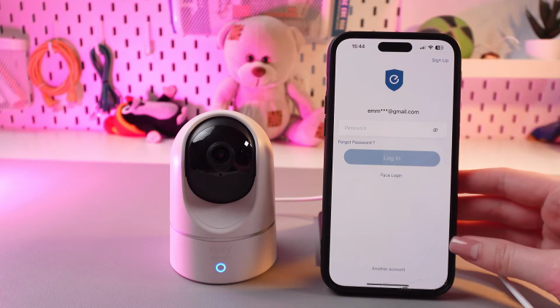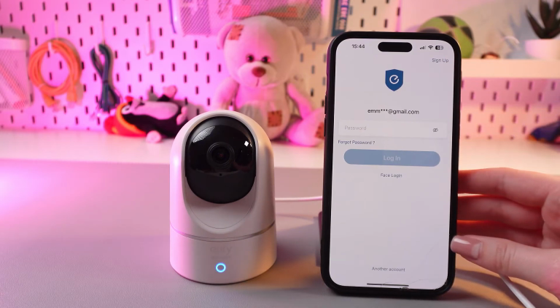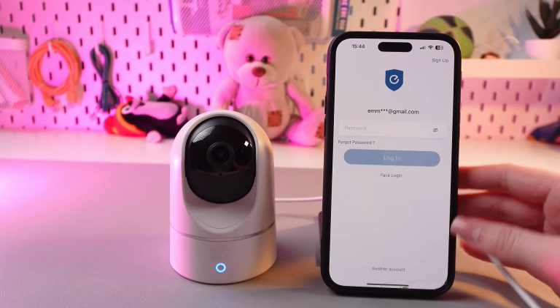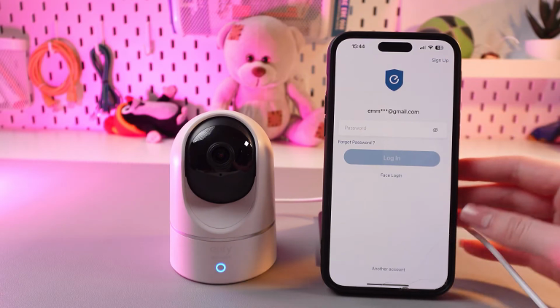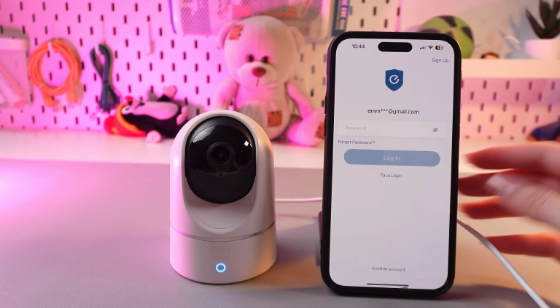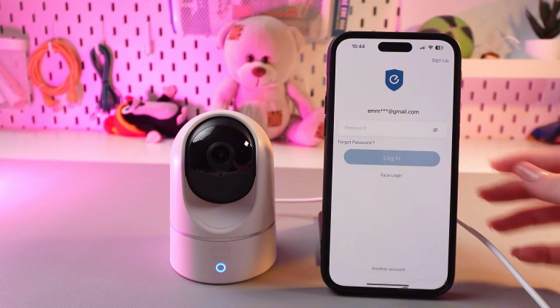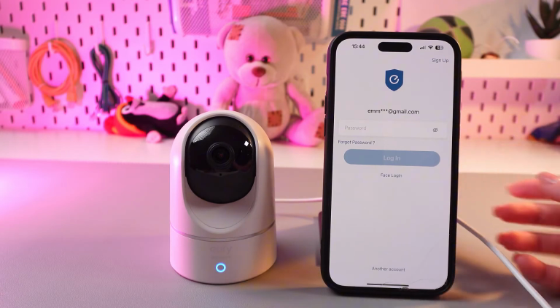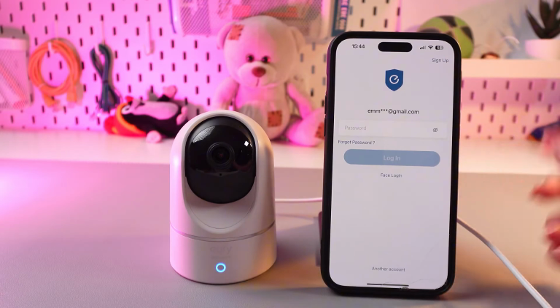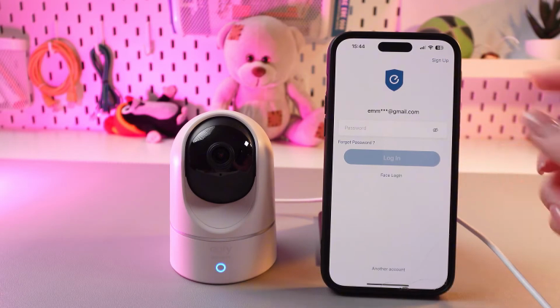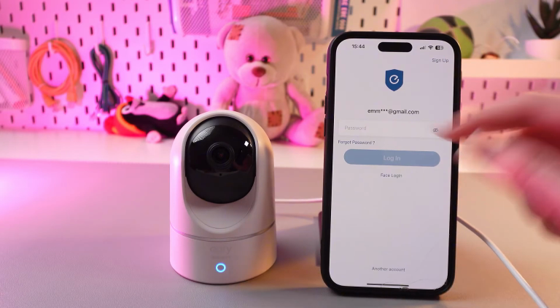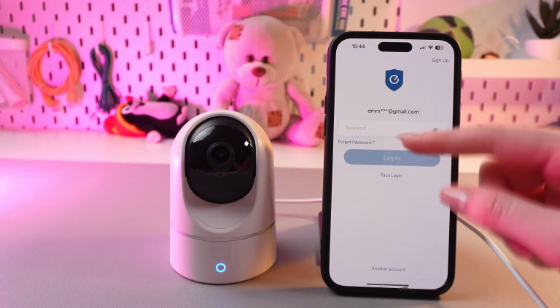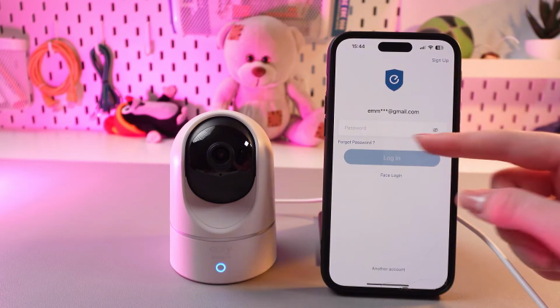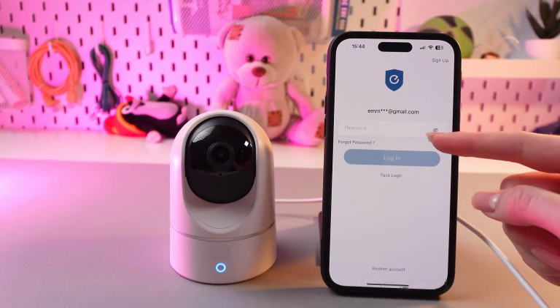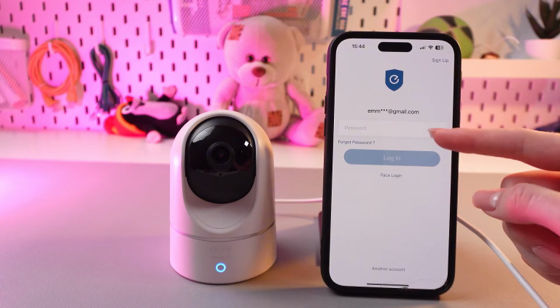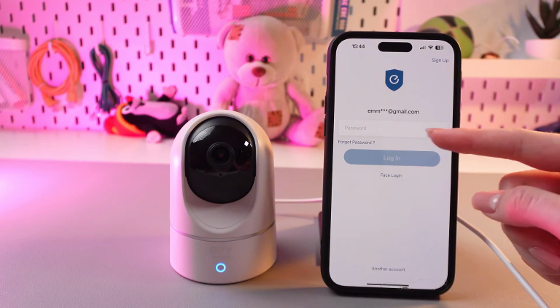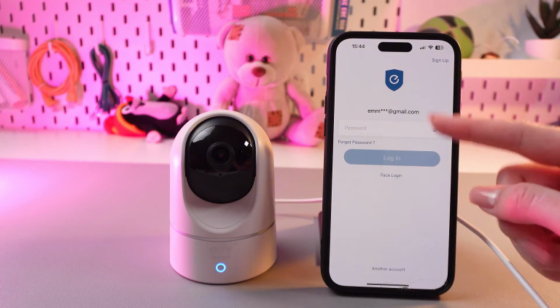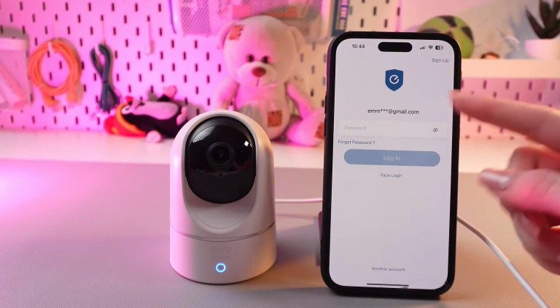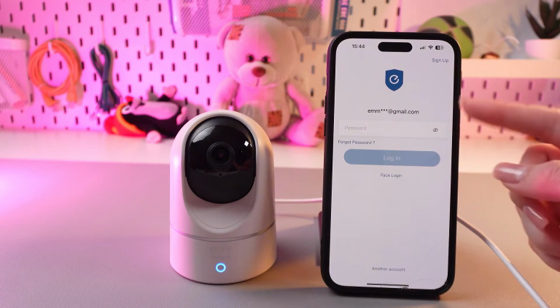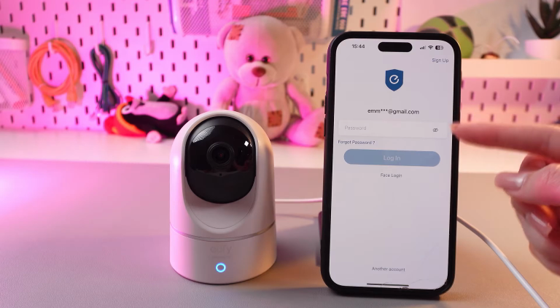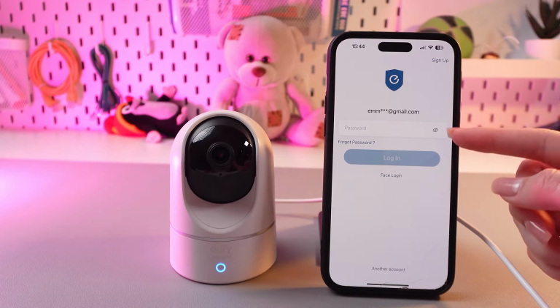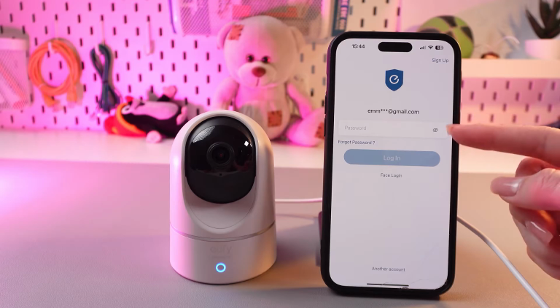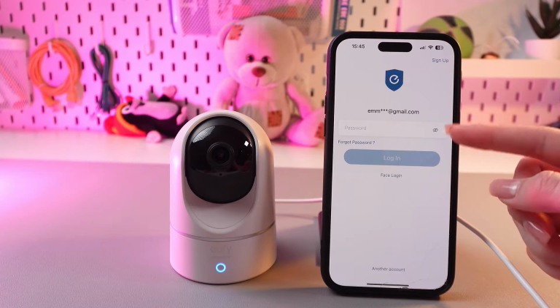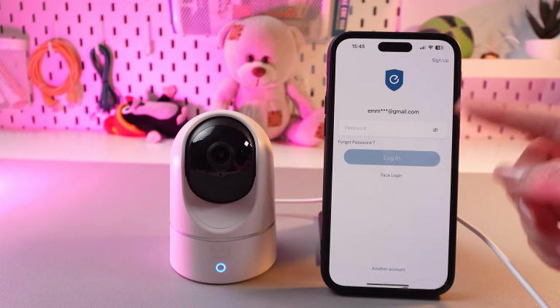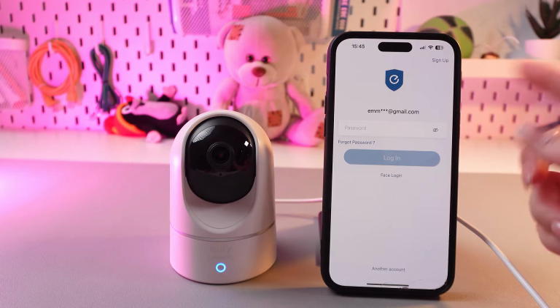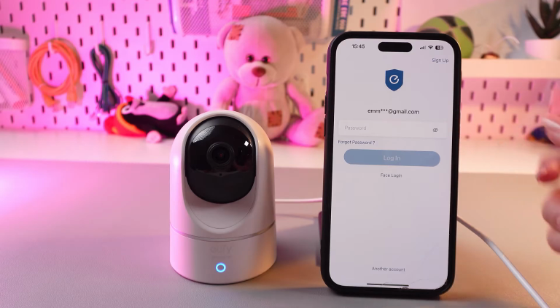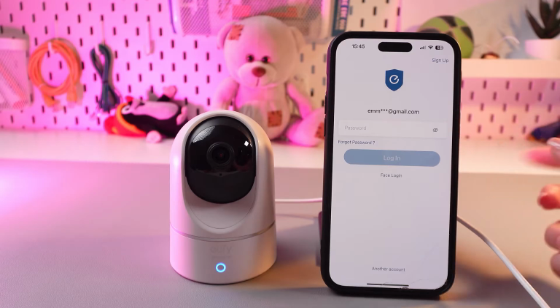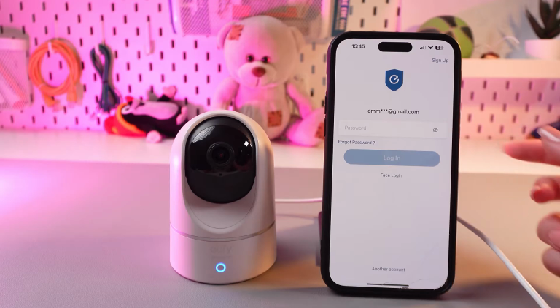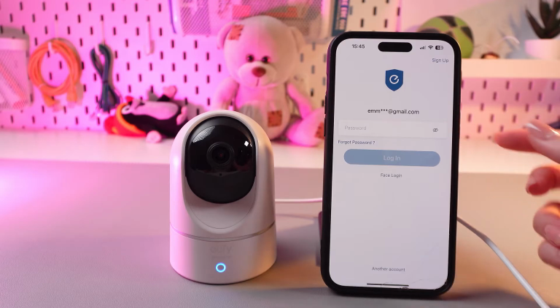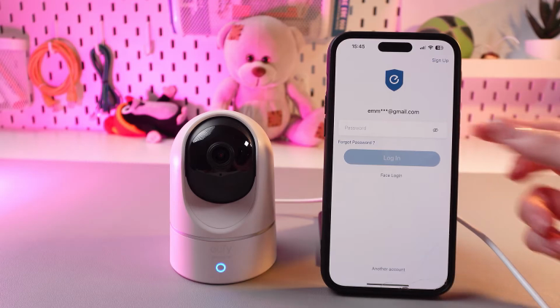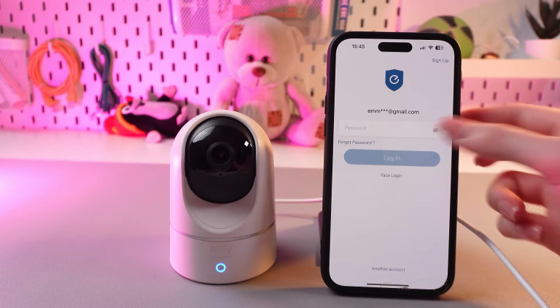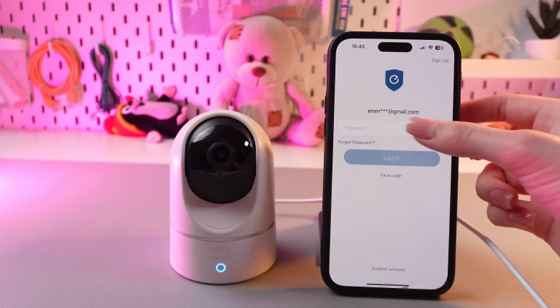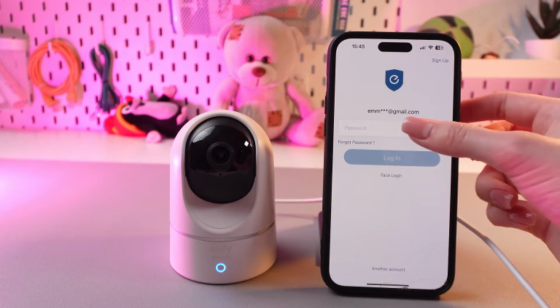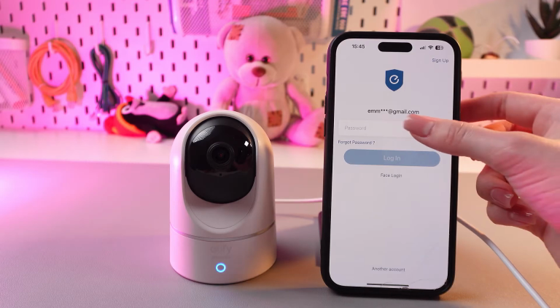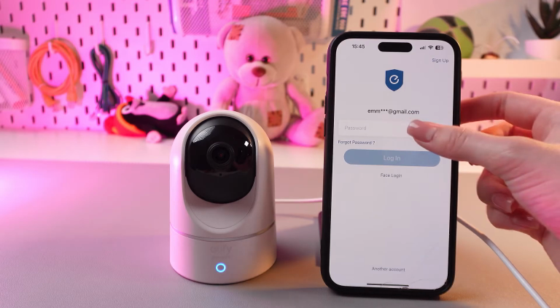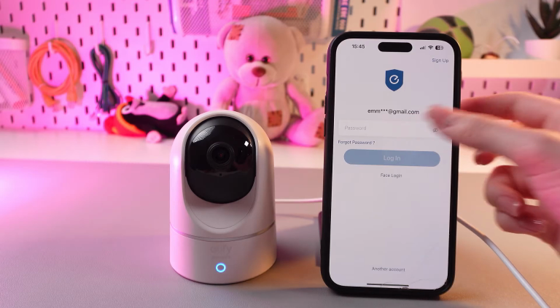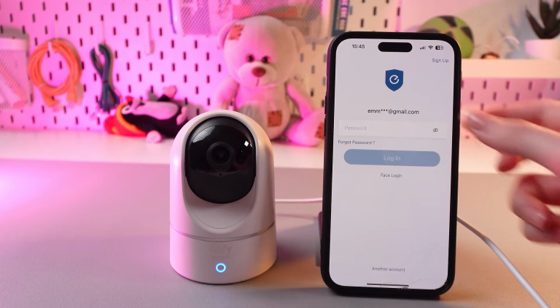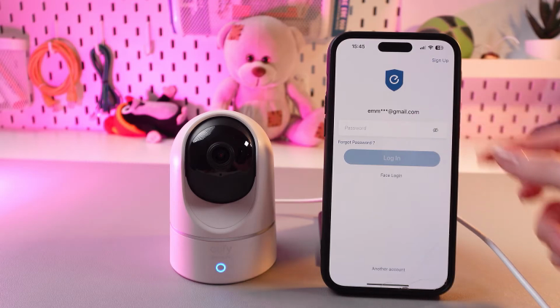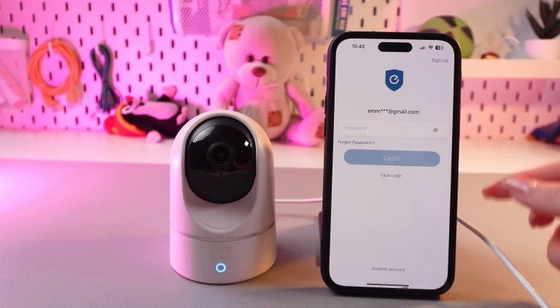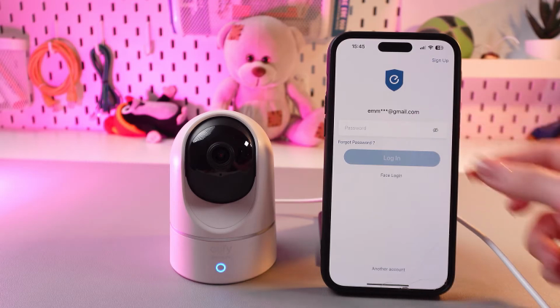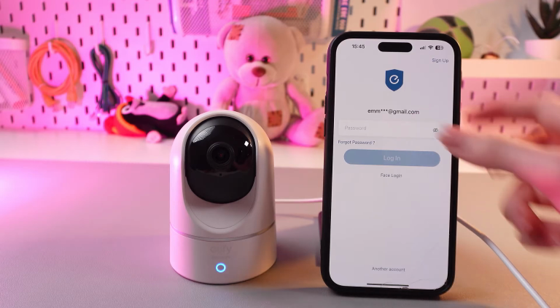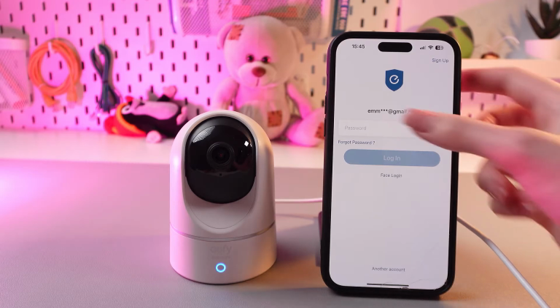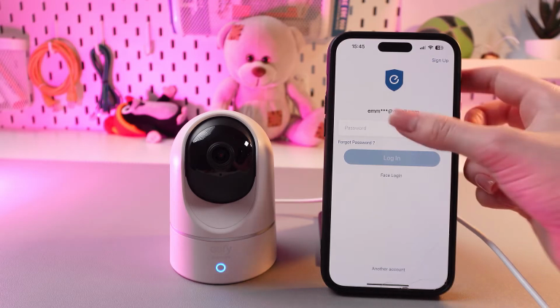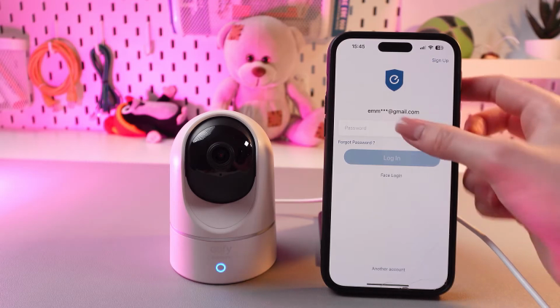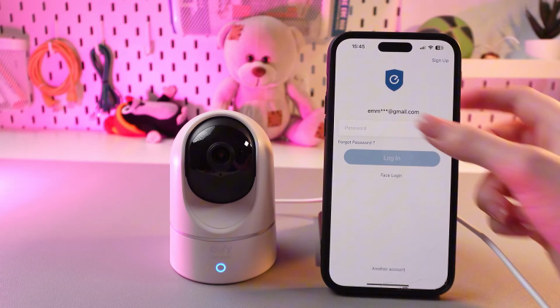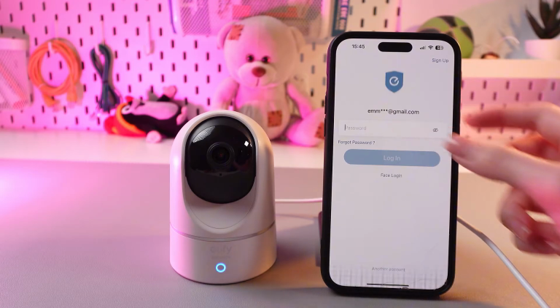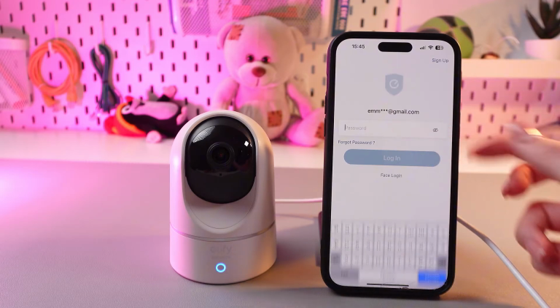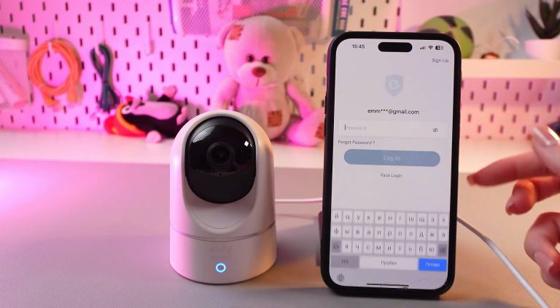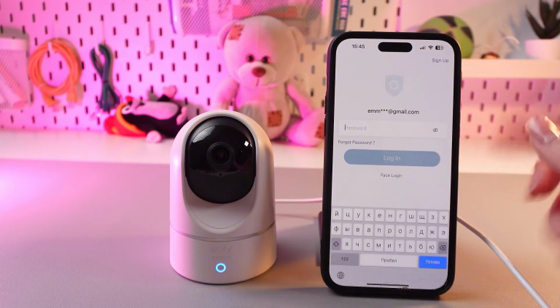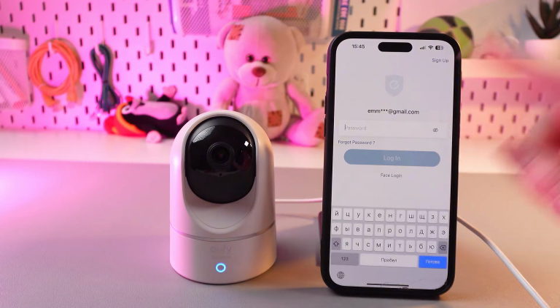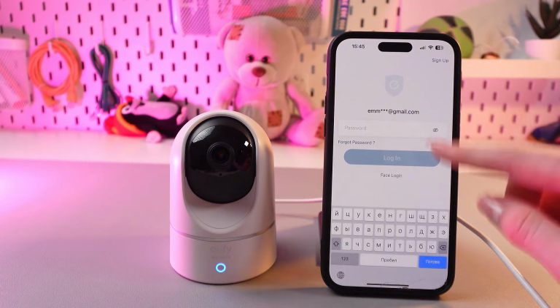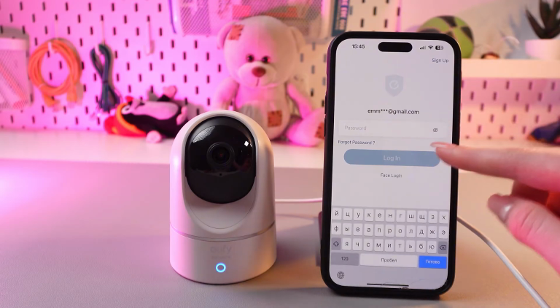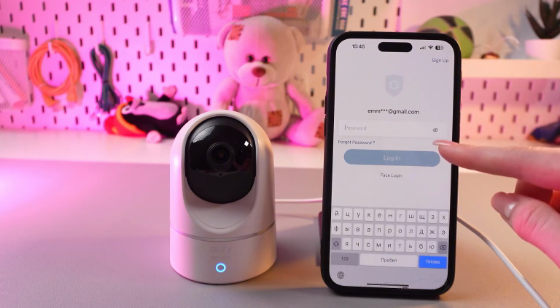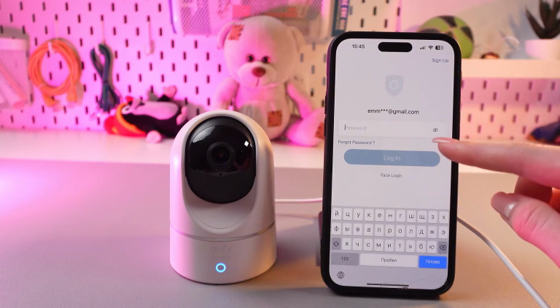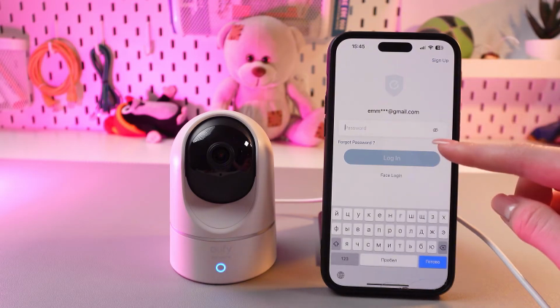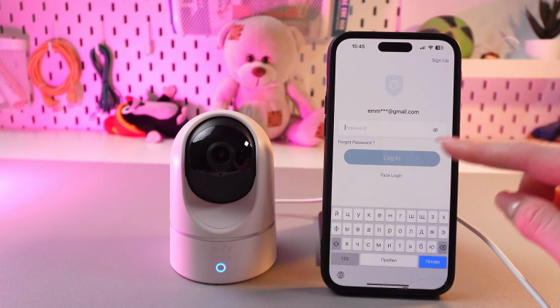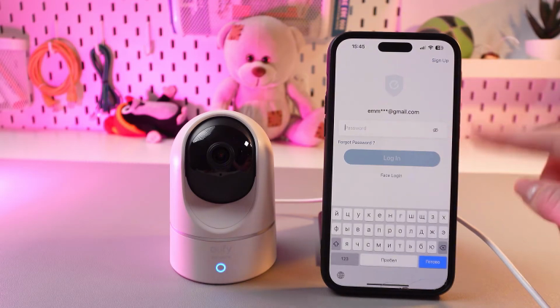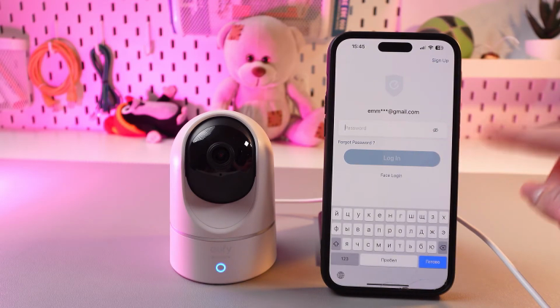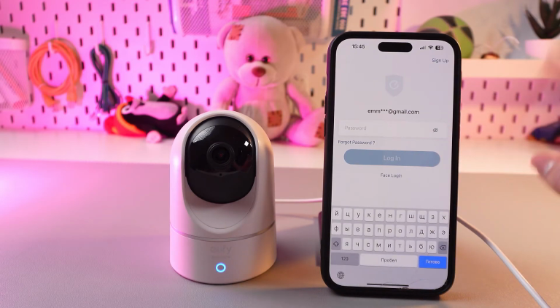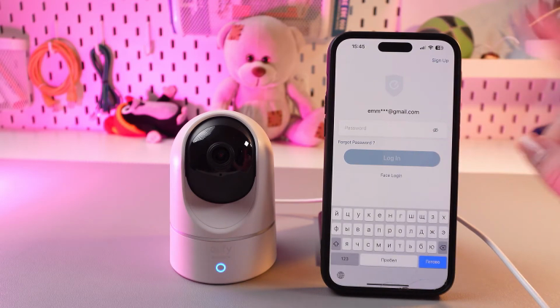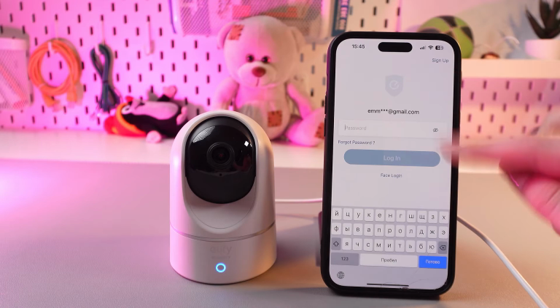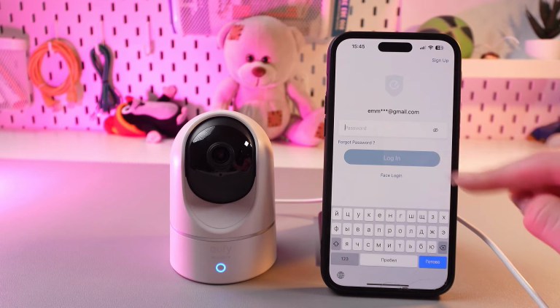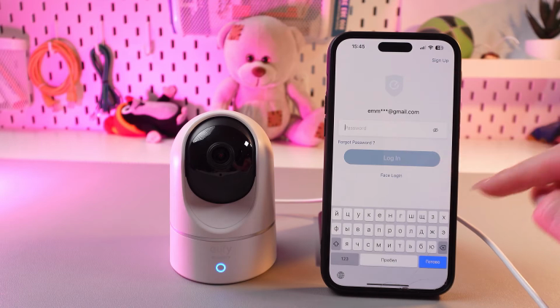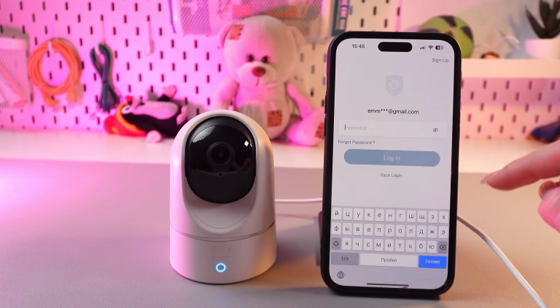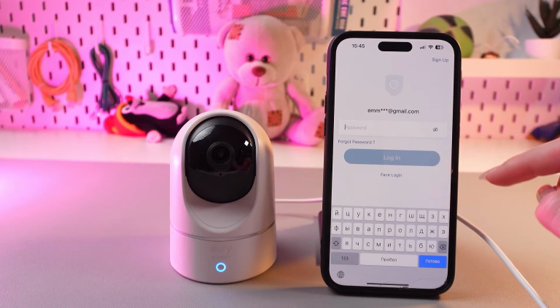Just enter your email and password and proceed to the next step. Let me just enter my password and get back to you.